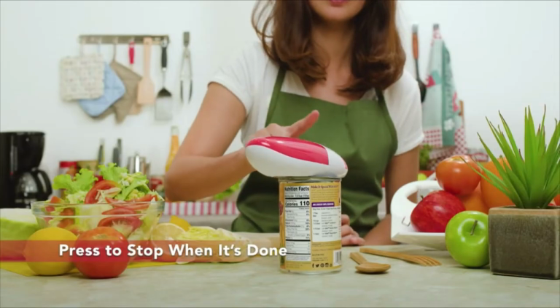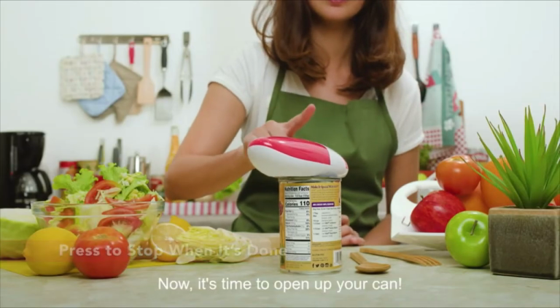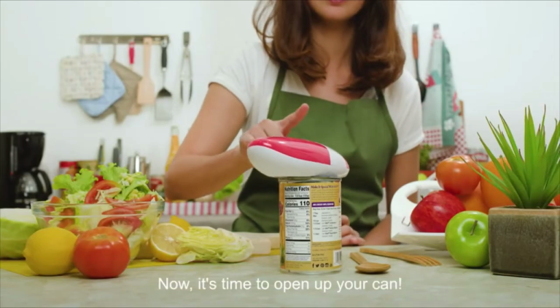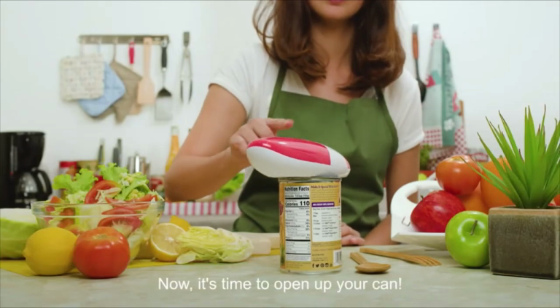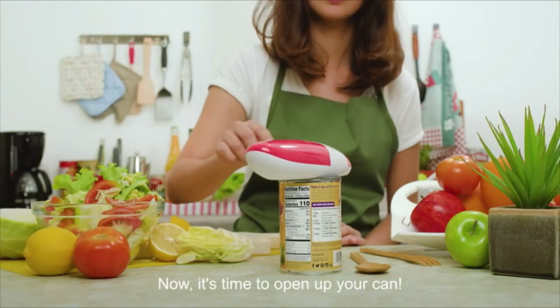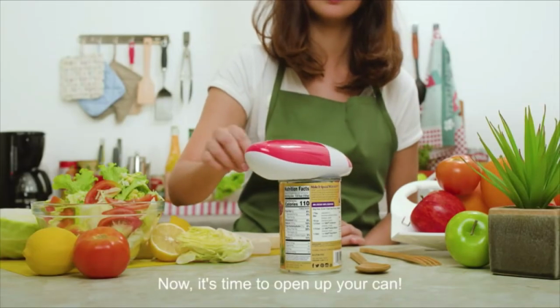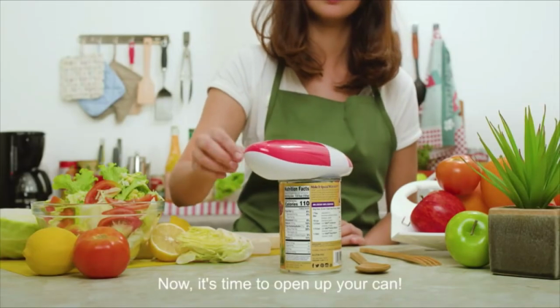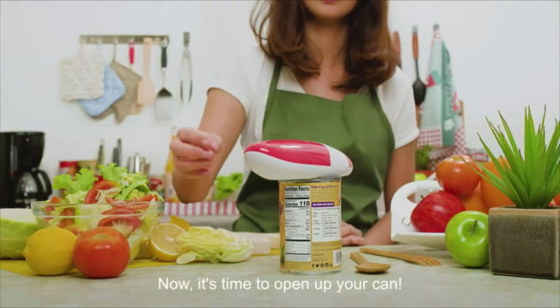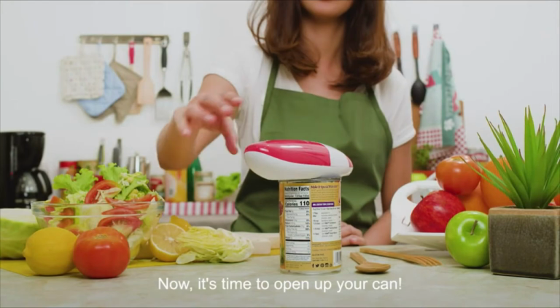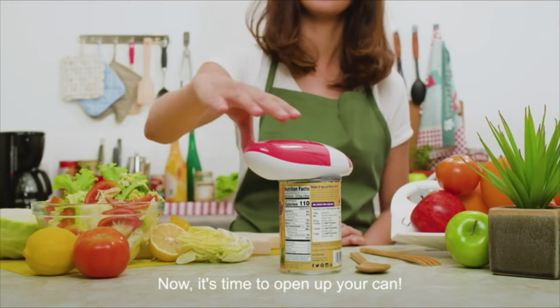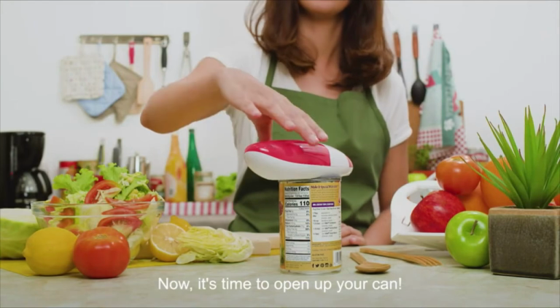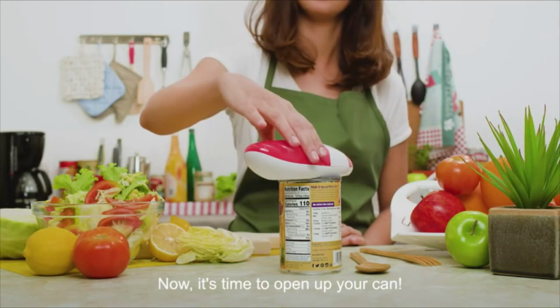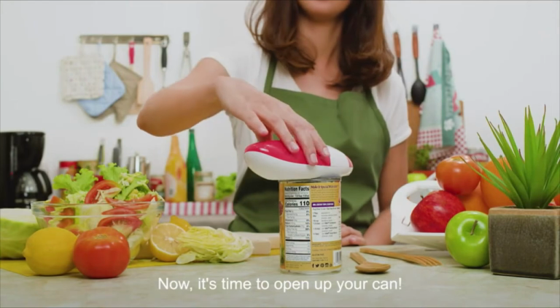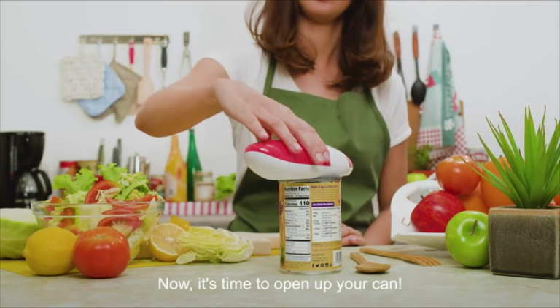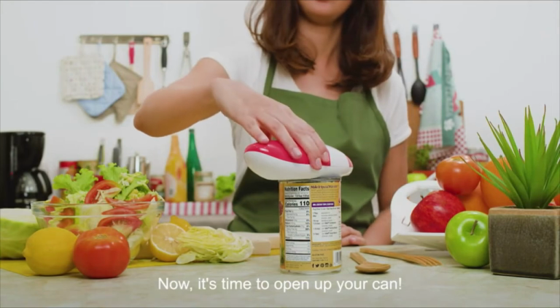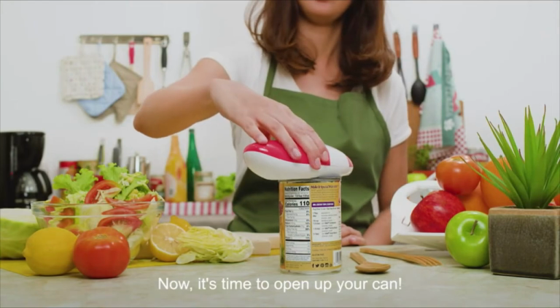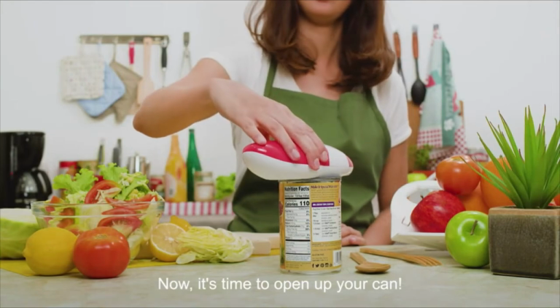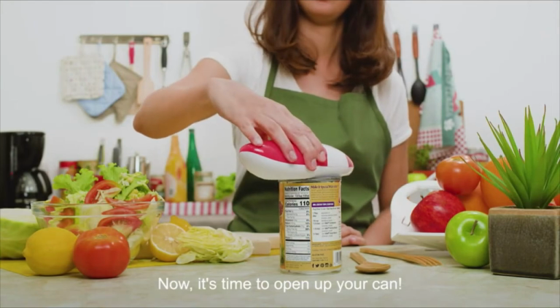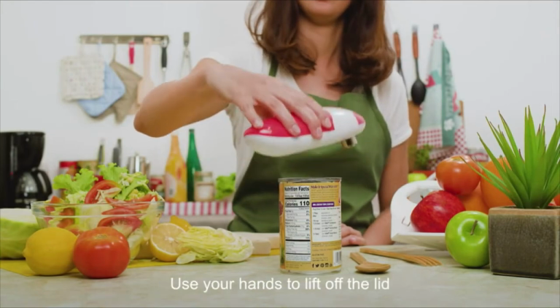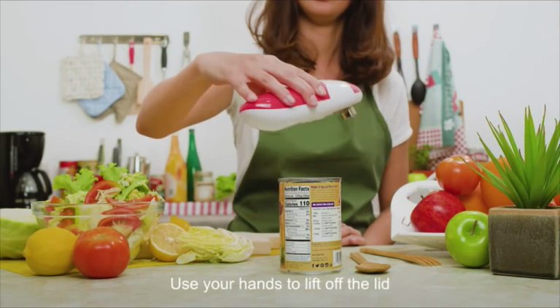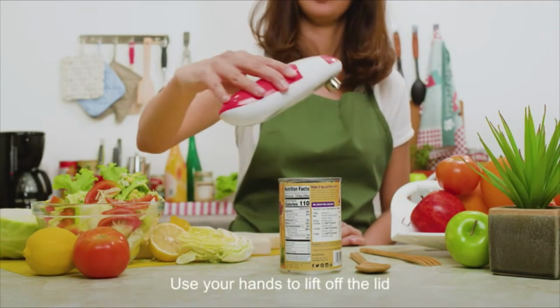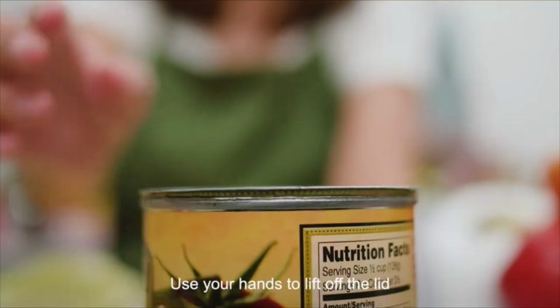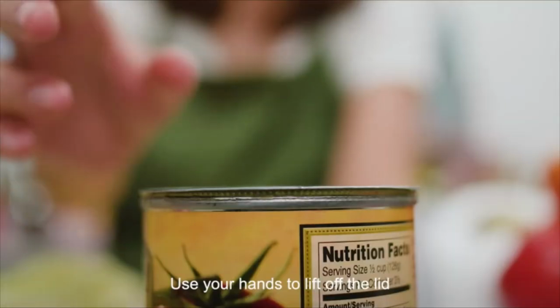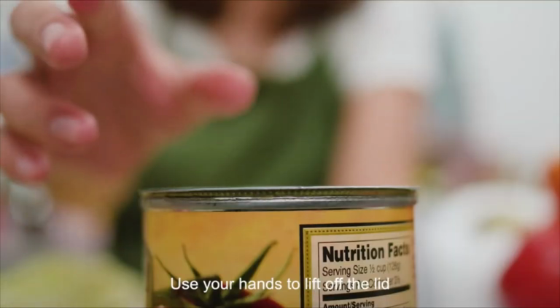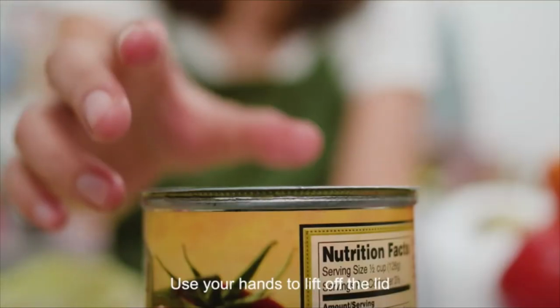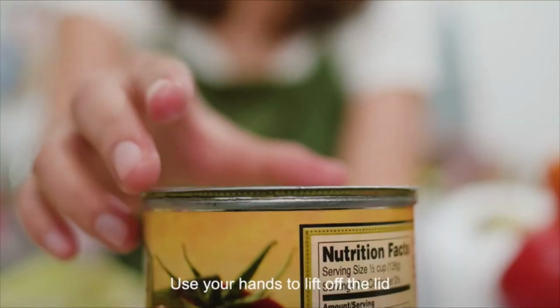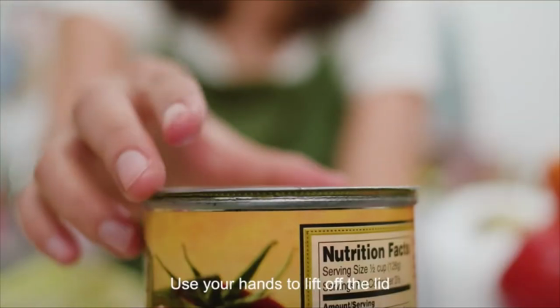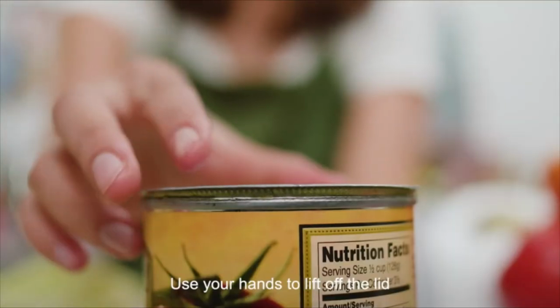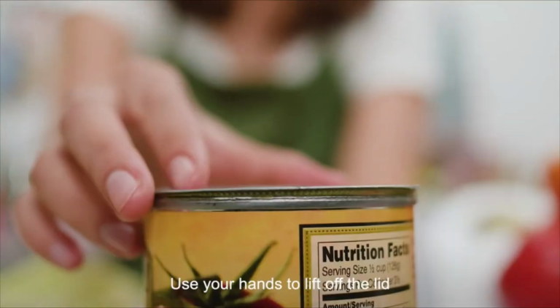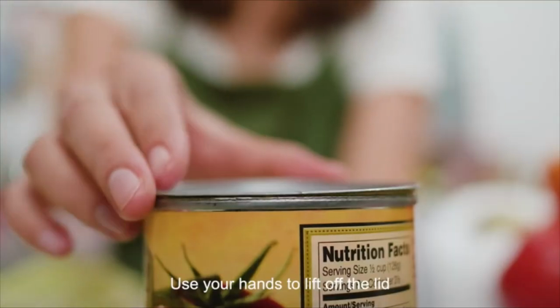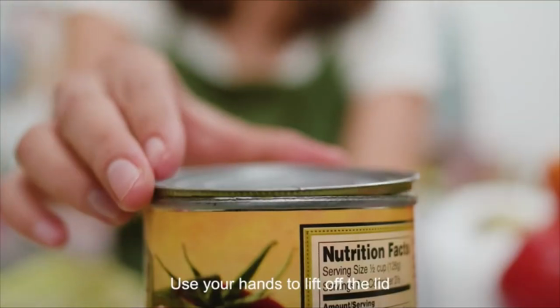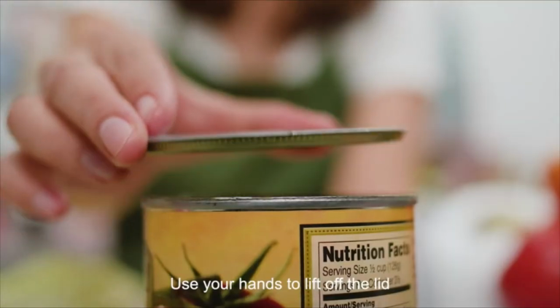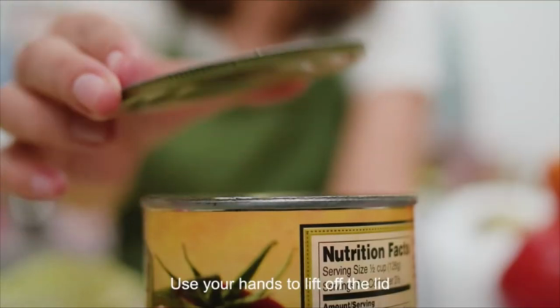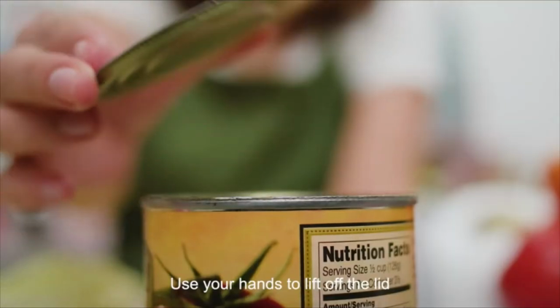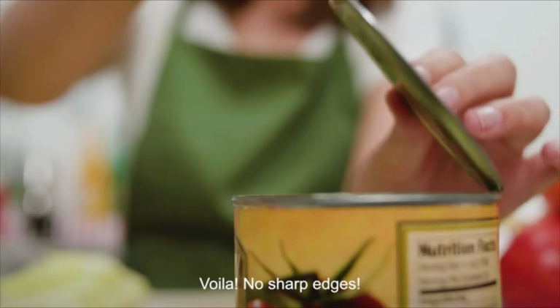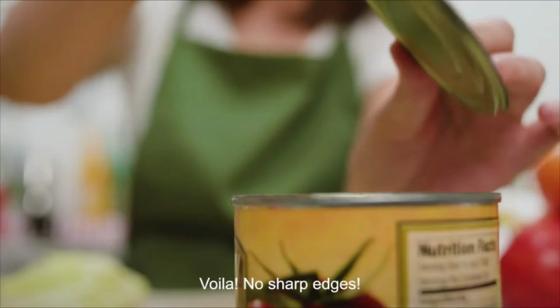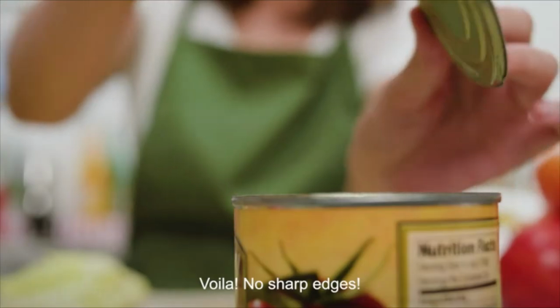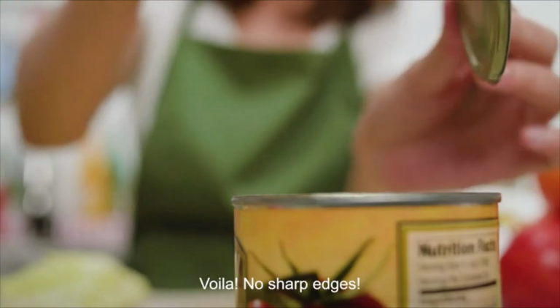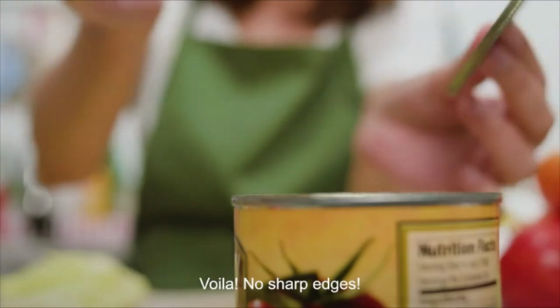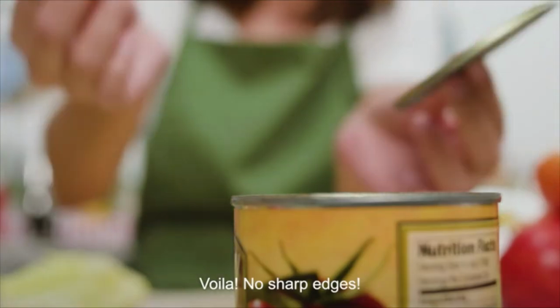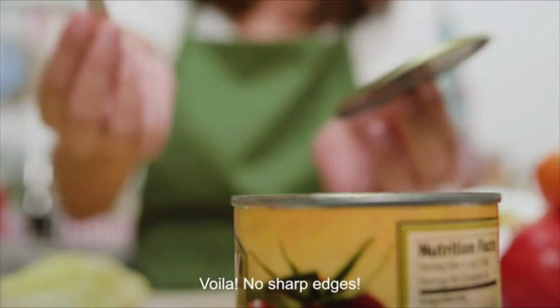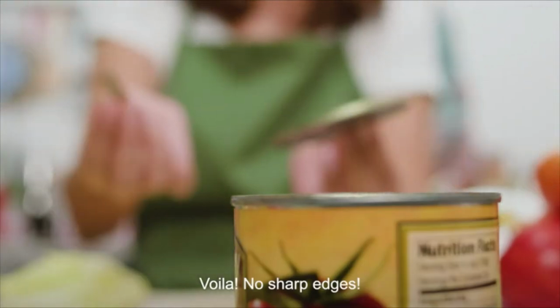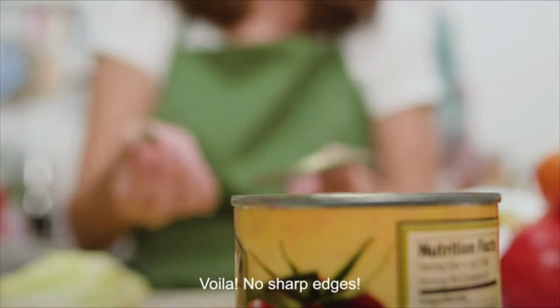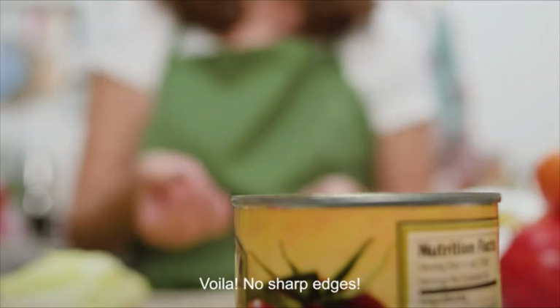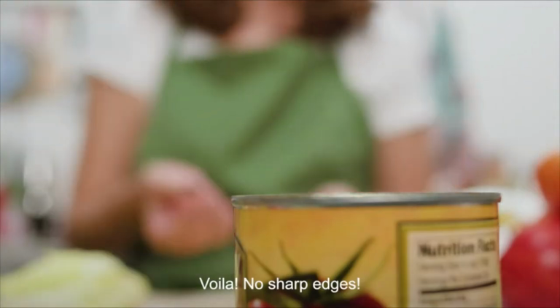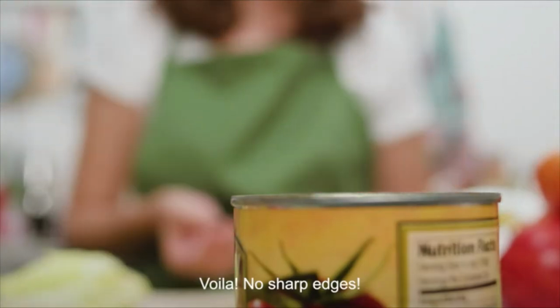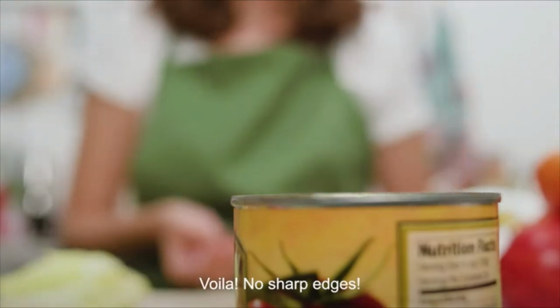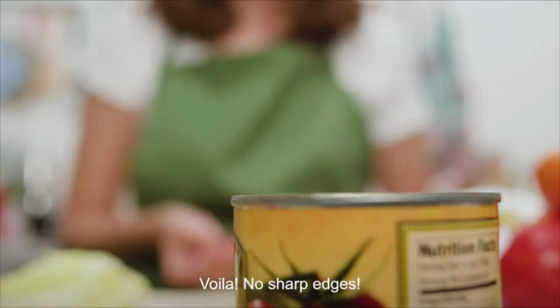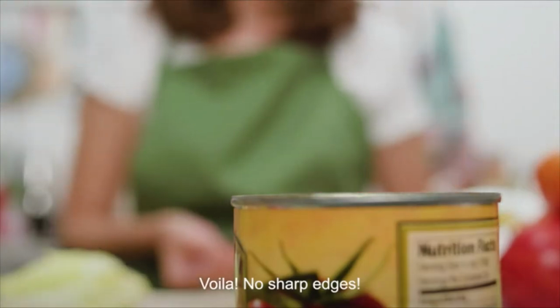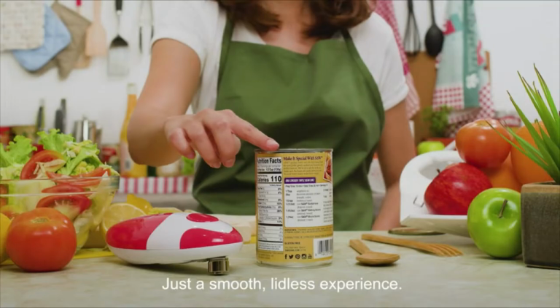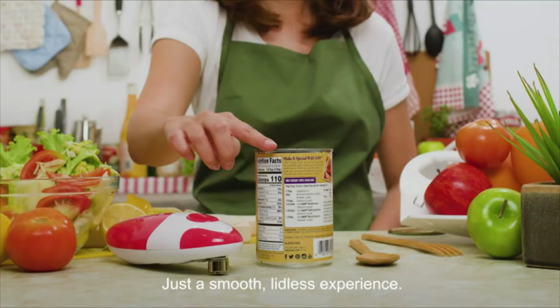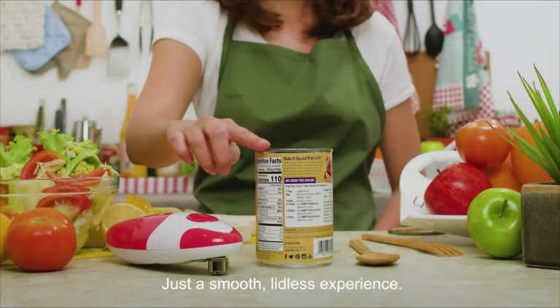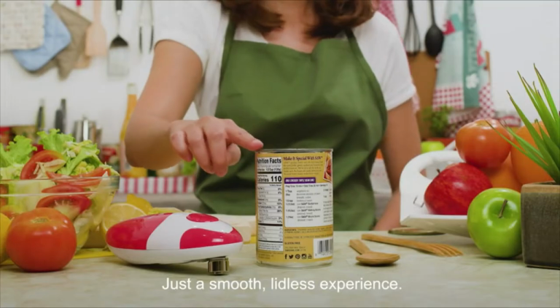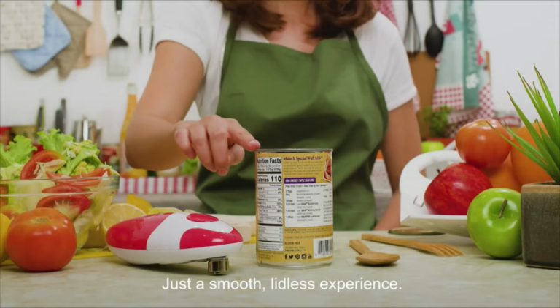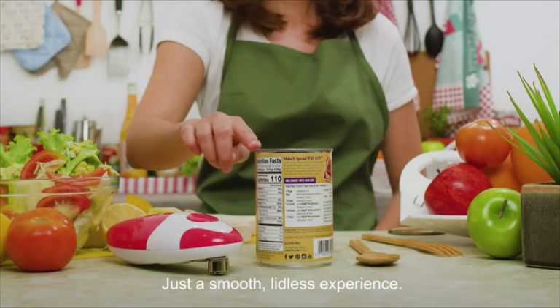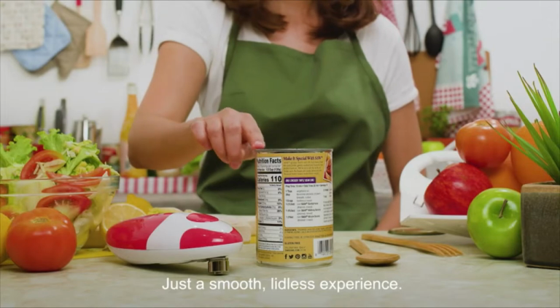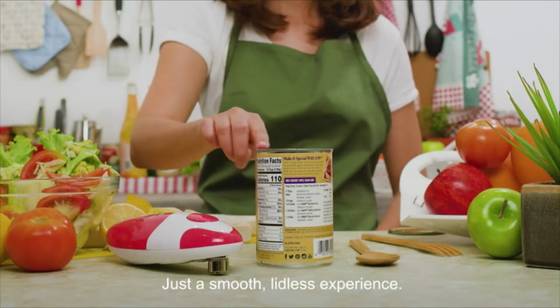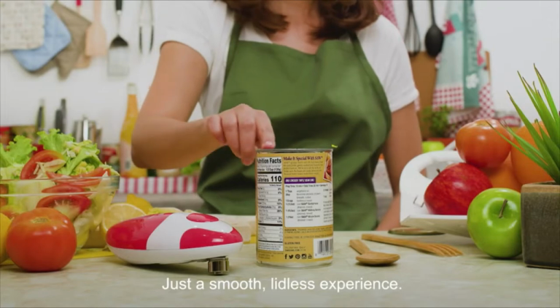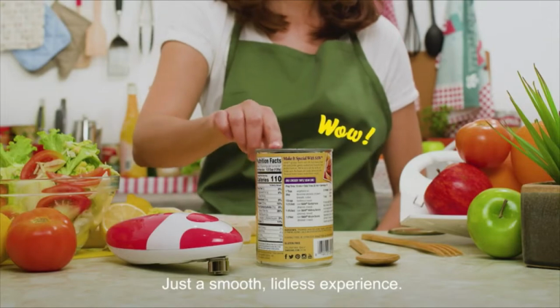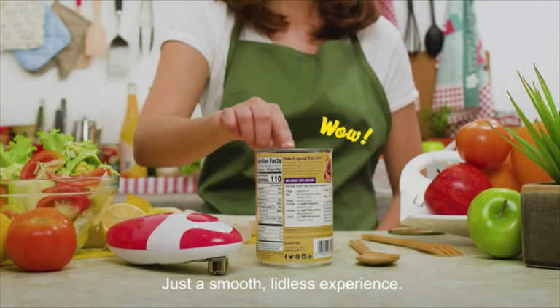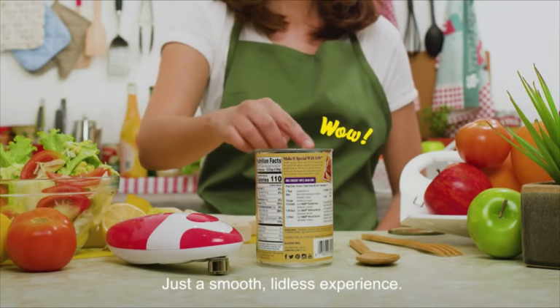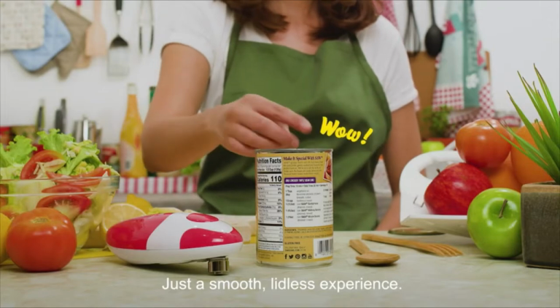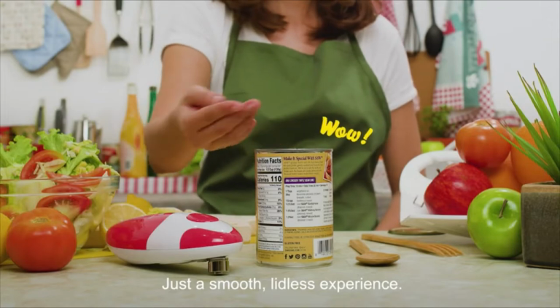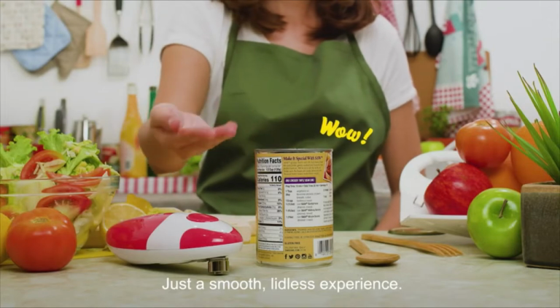Now it's time to open up your can. Use your hands to lift off the lid. Voila! No sharp edges. Just a smooth lidless experience.